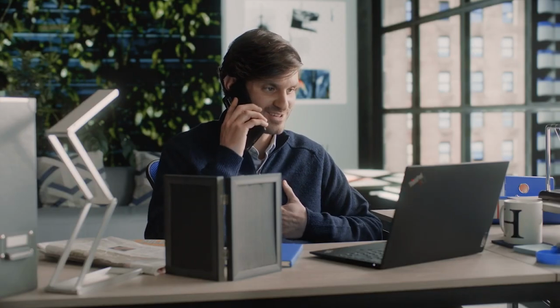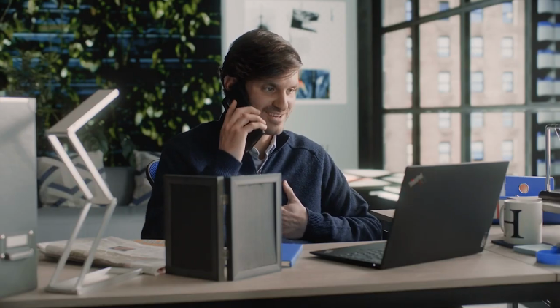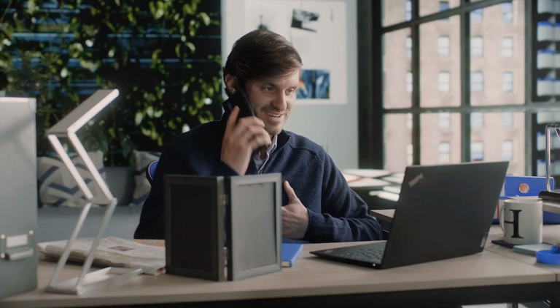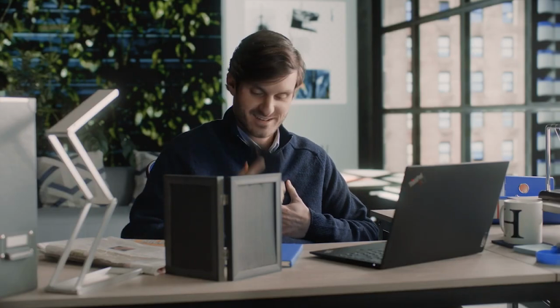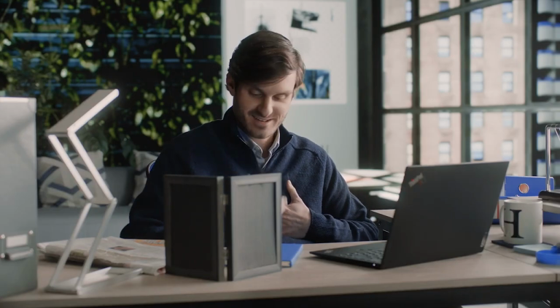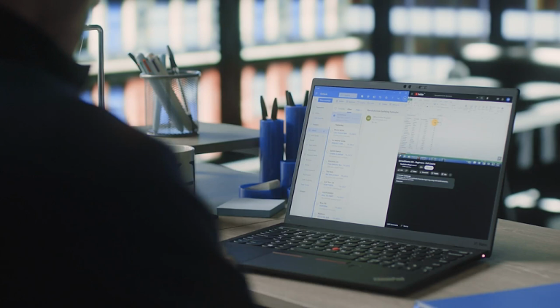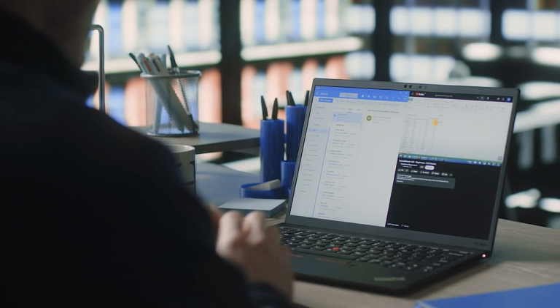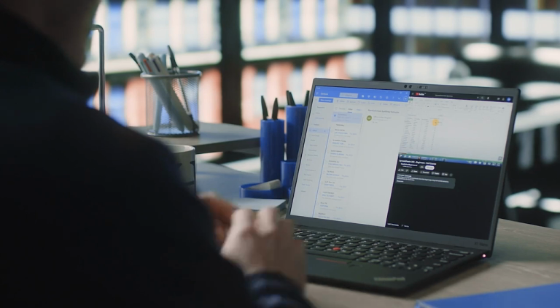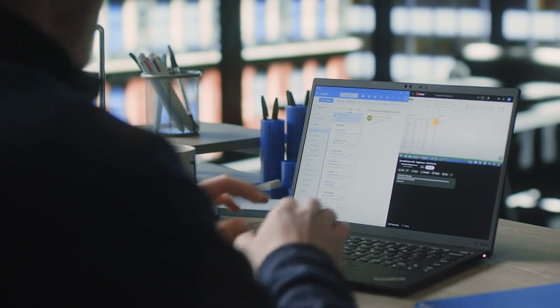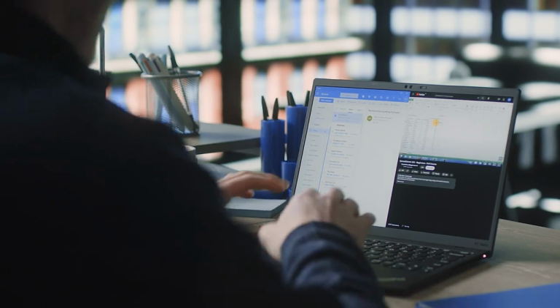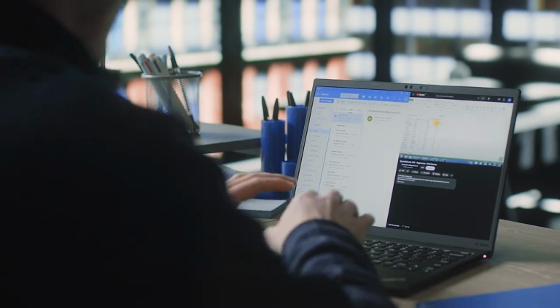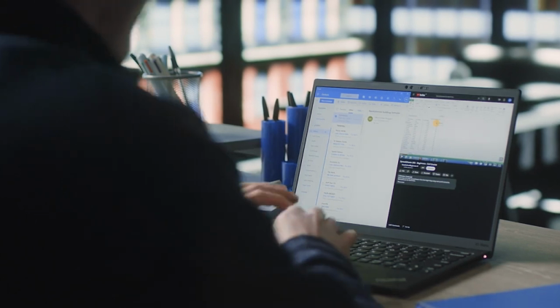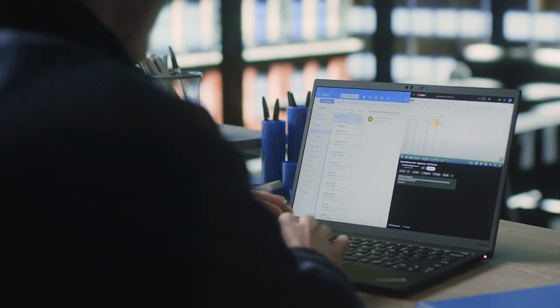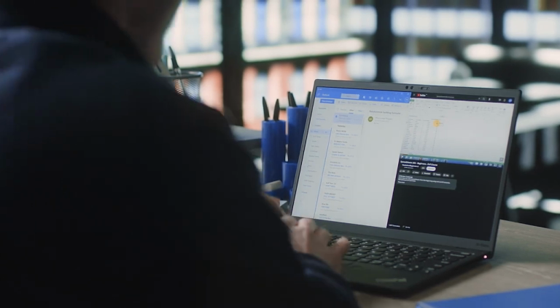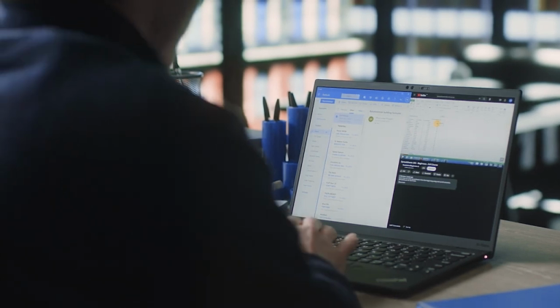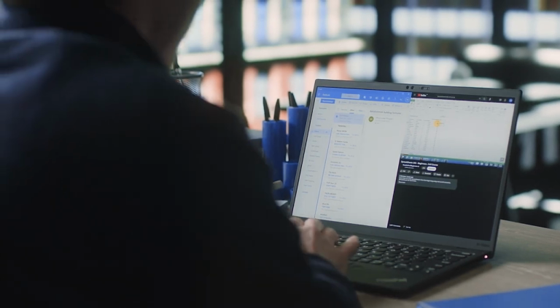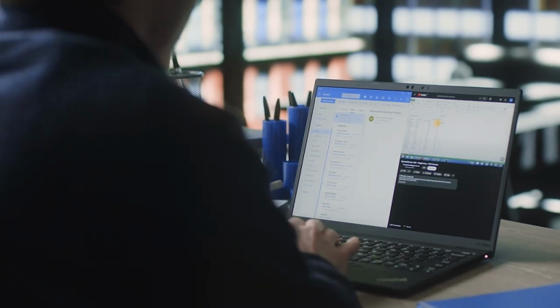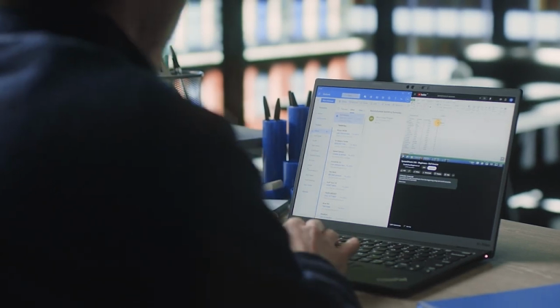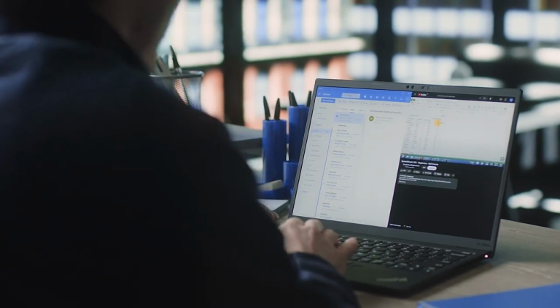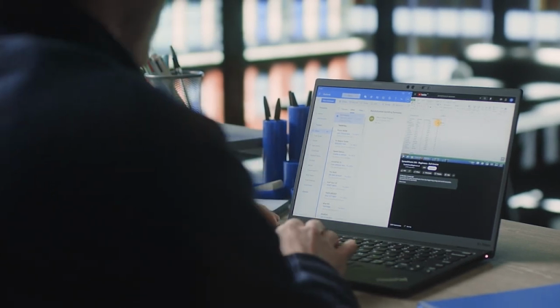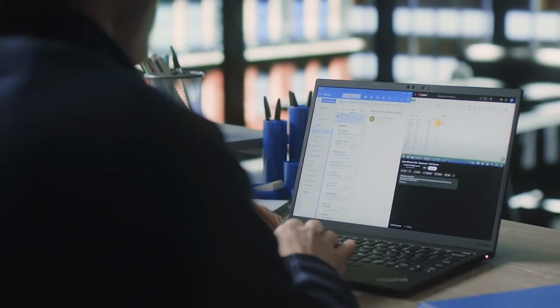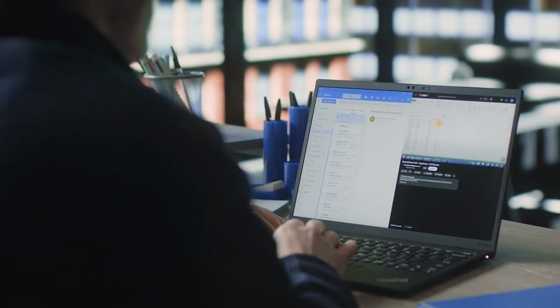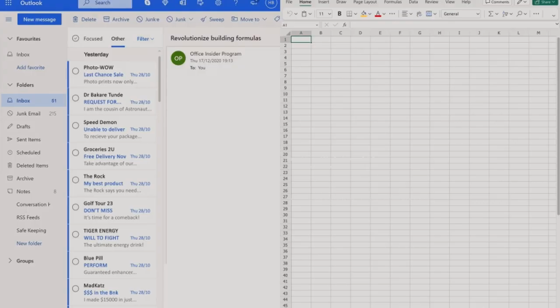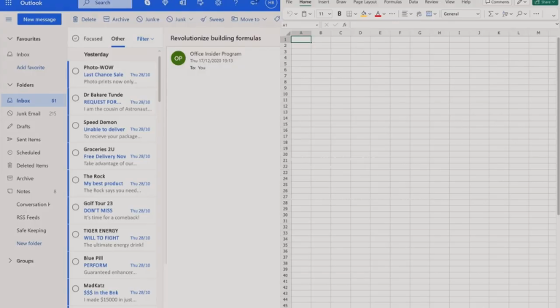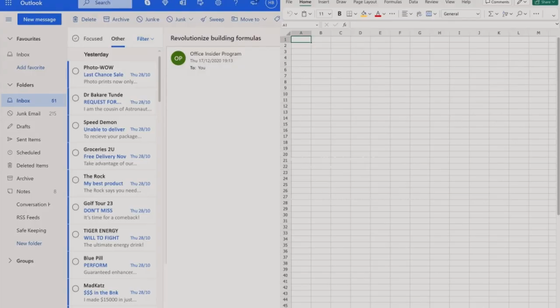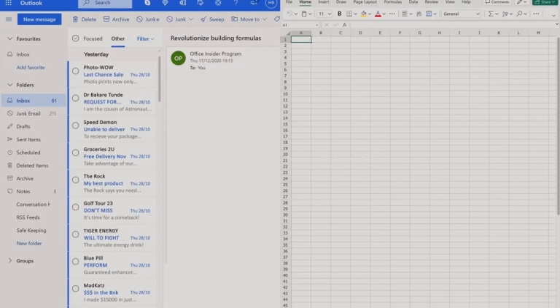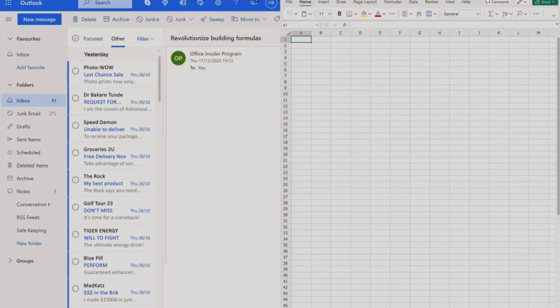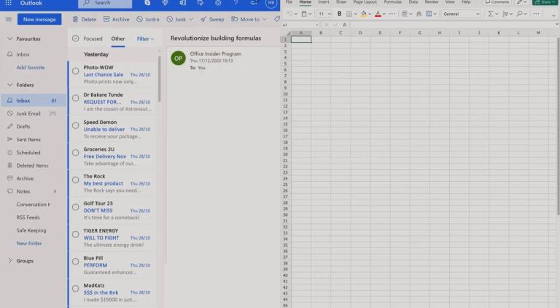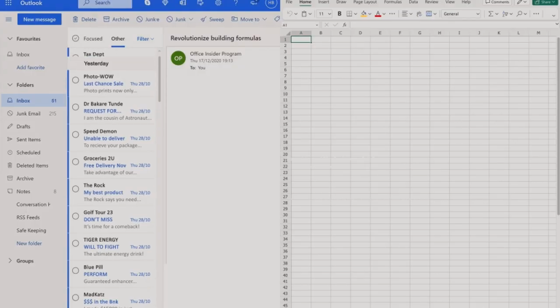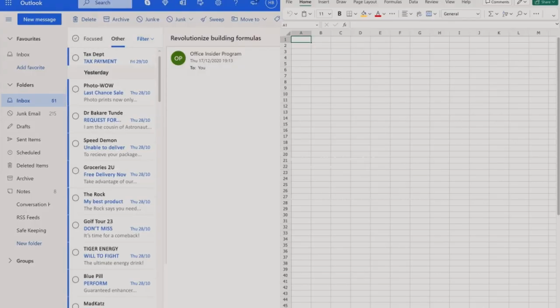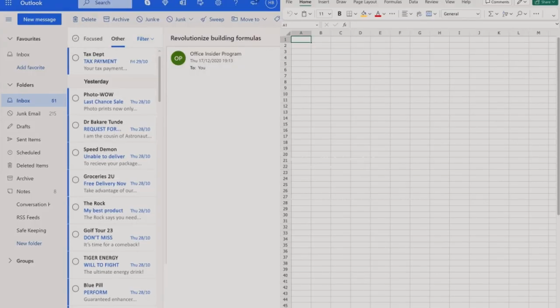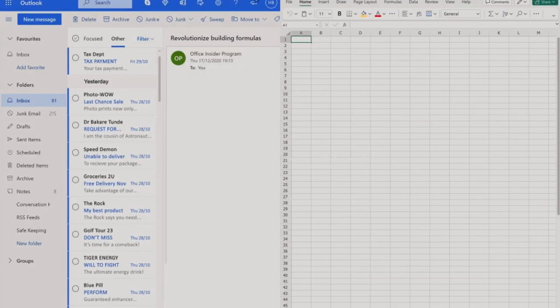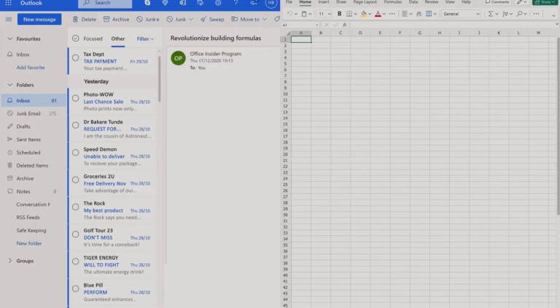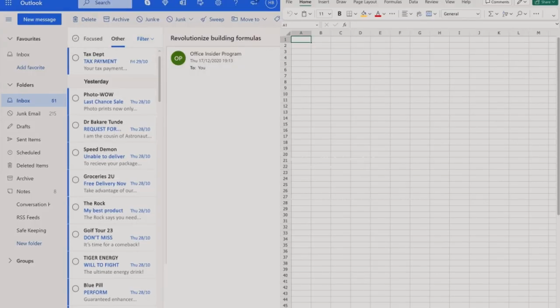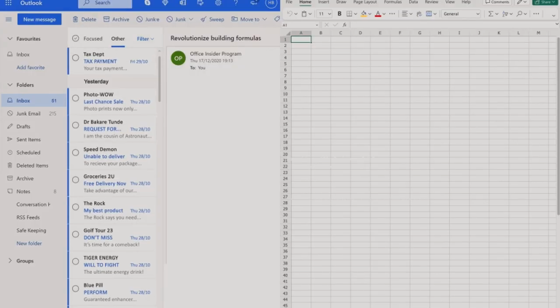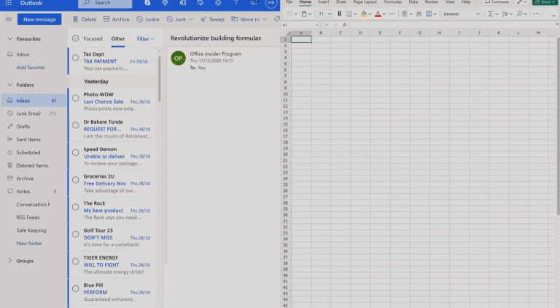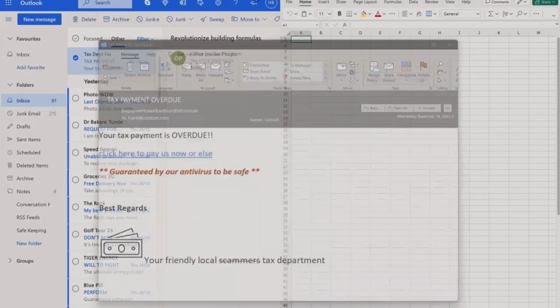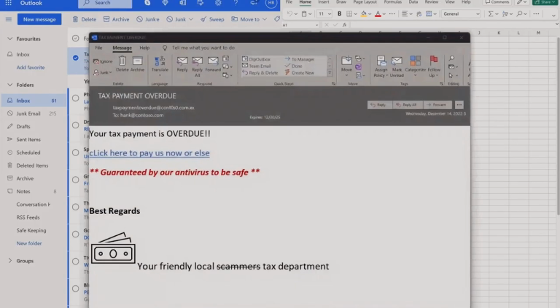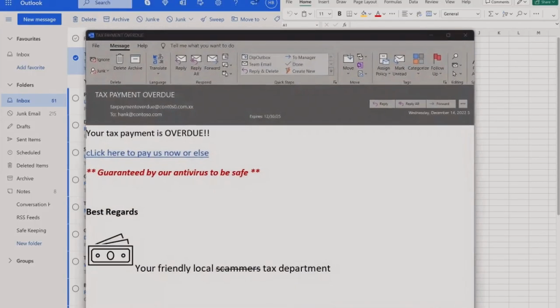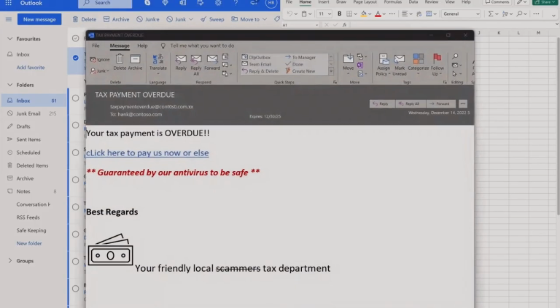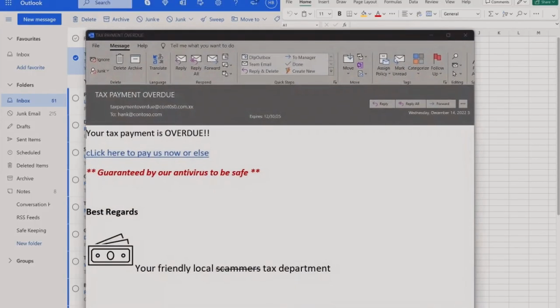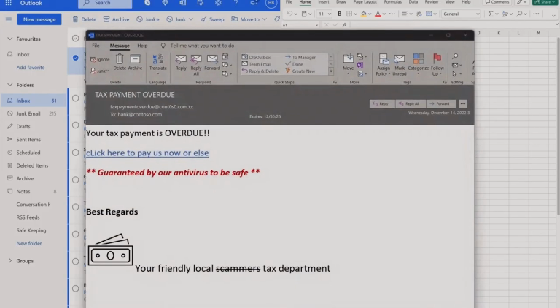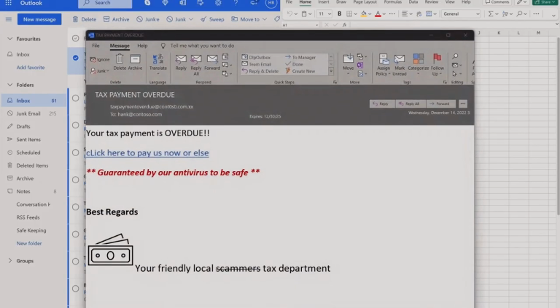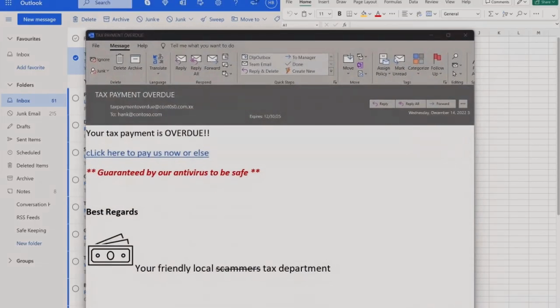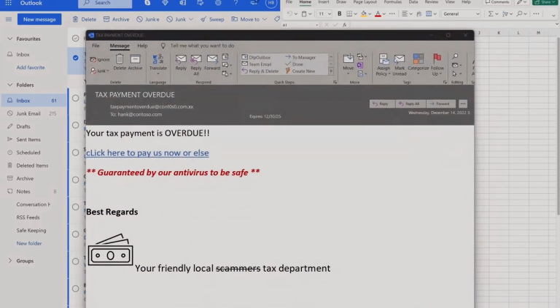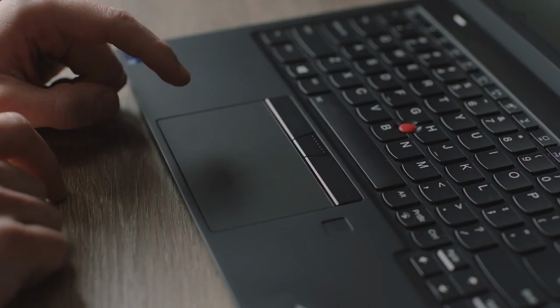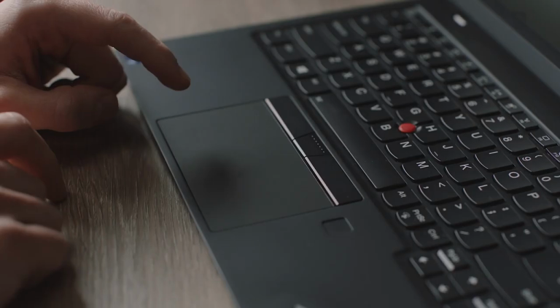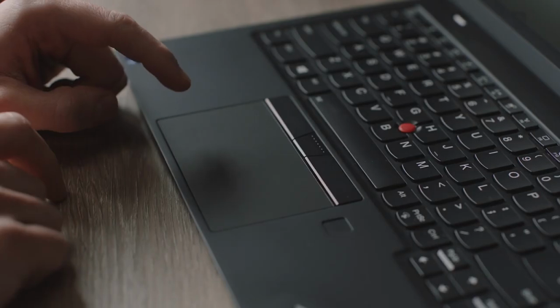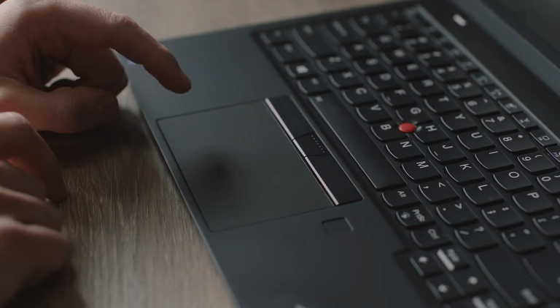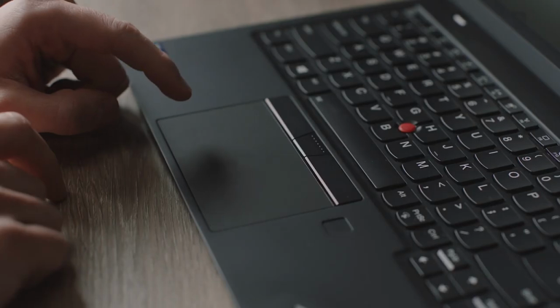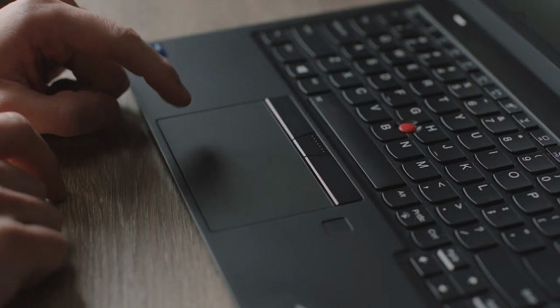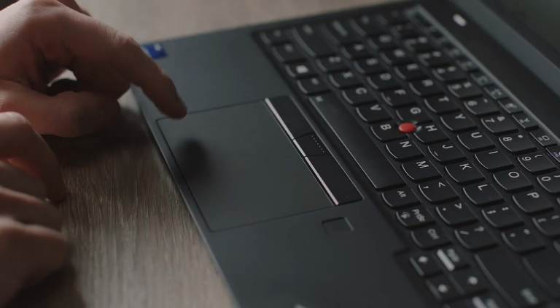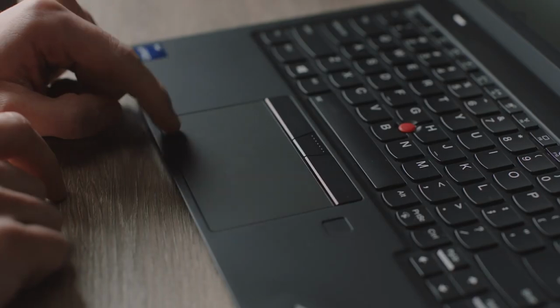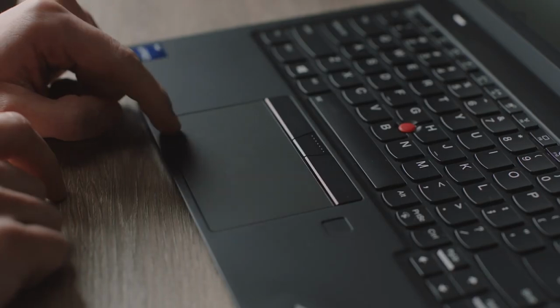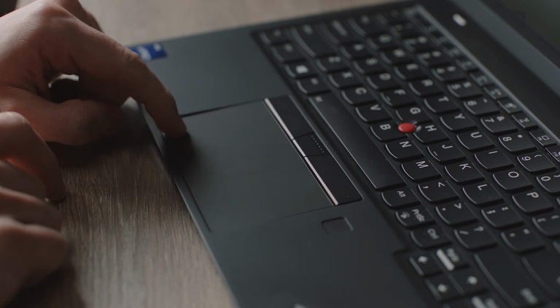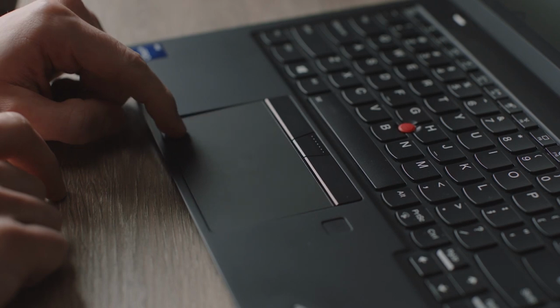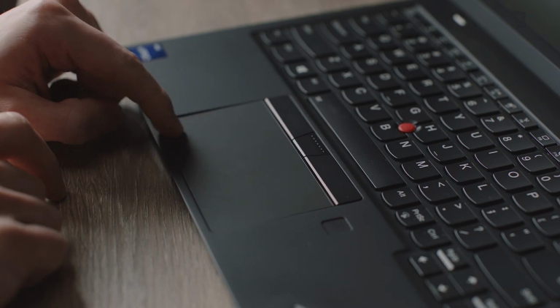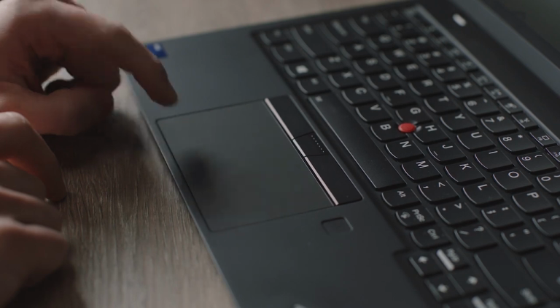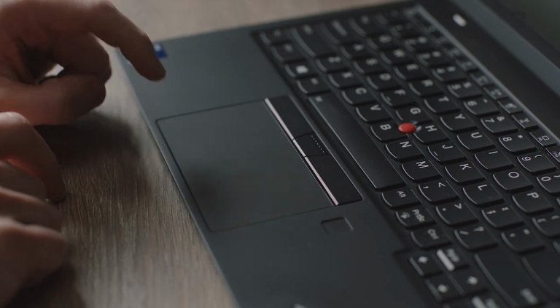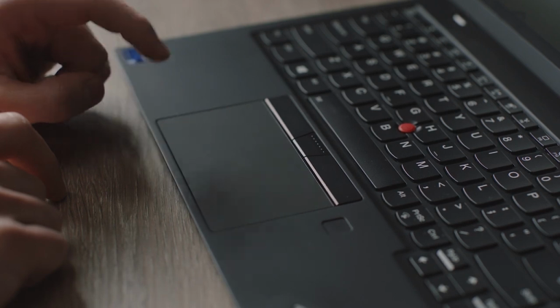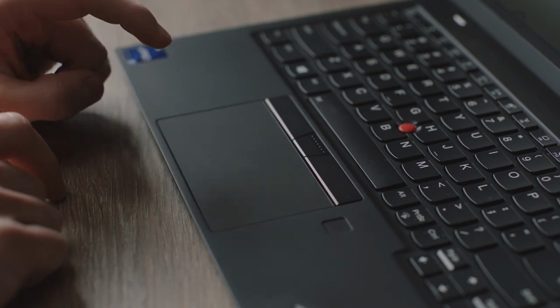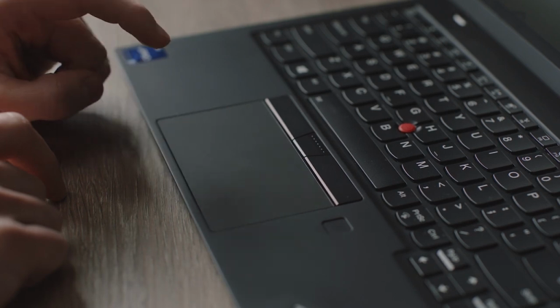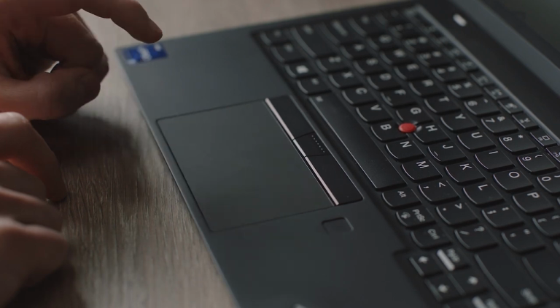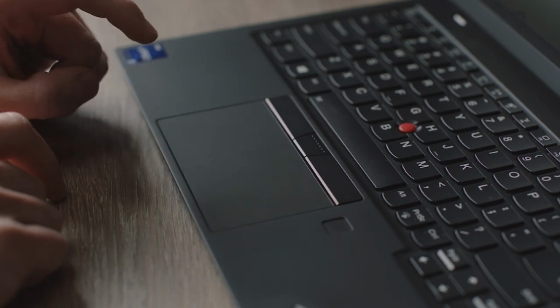Intel vPro with 13th generation Intel Core processors. Helping your team when they can't help themselves.